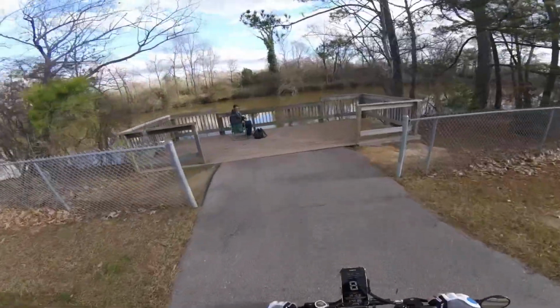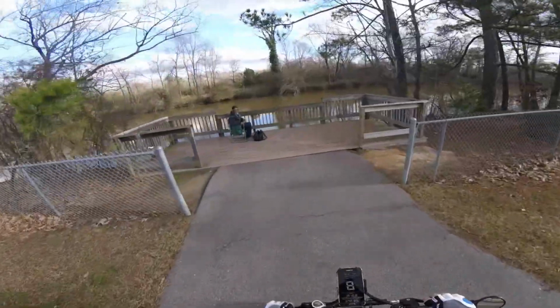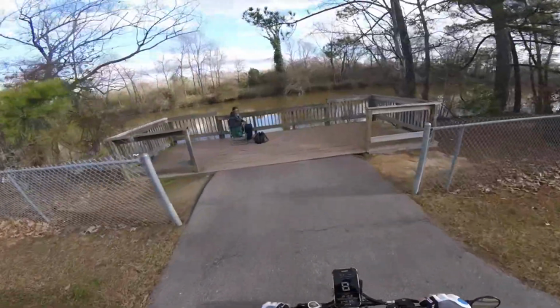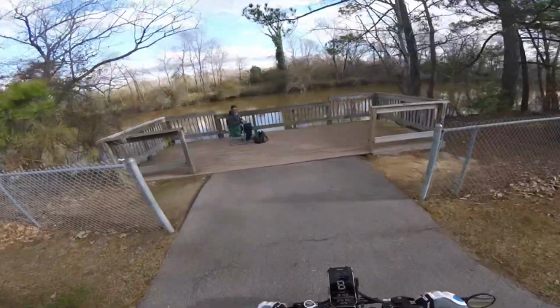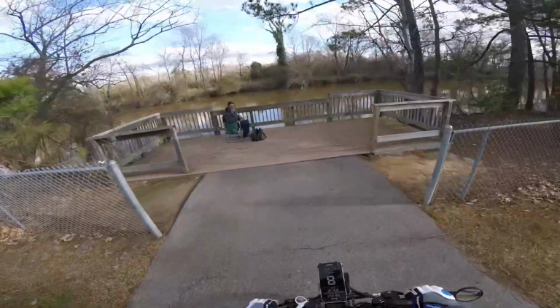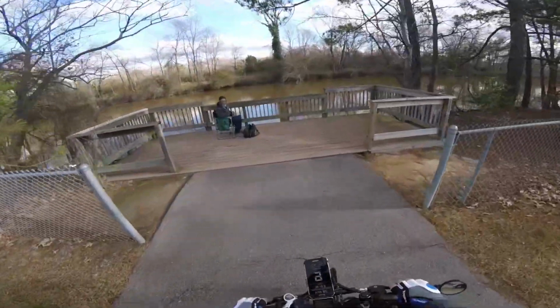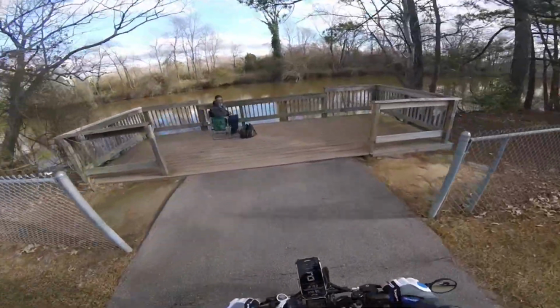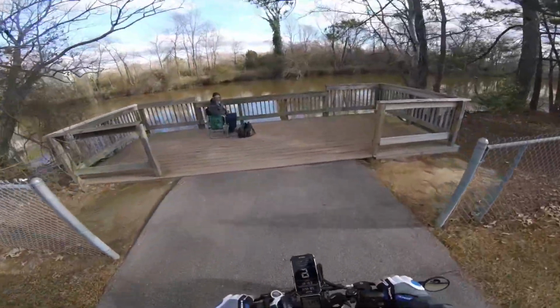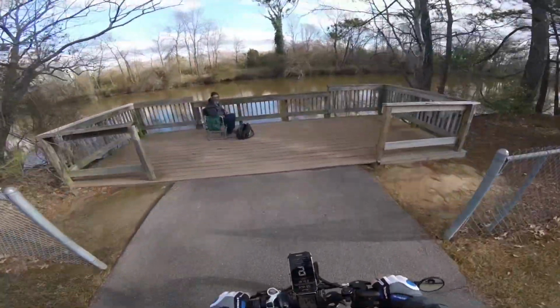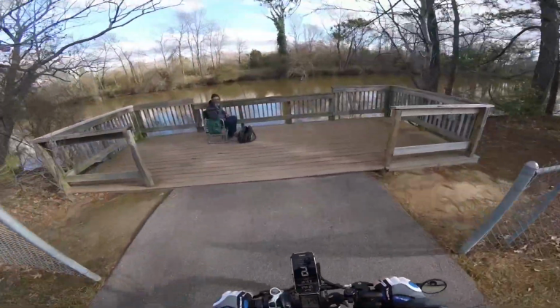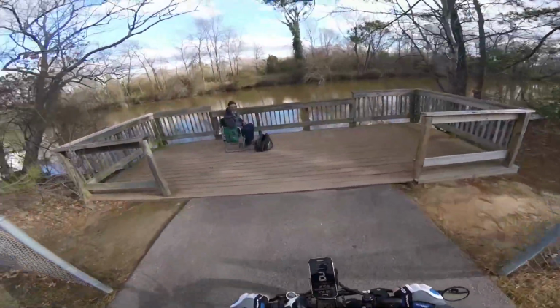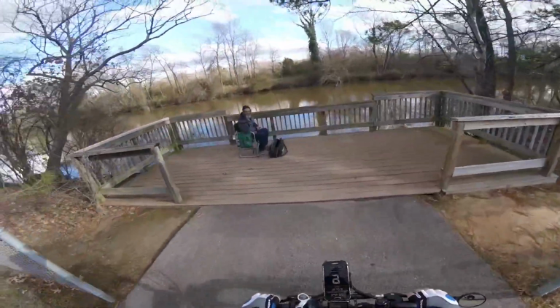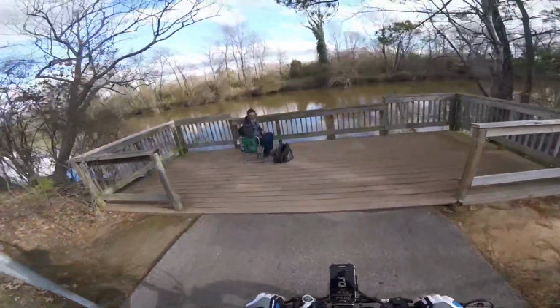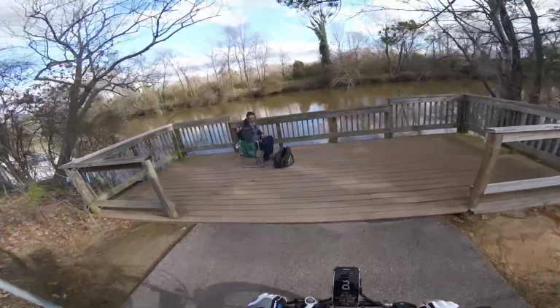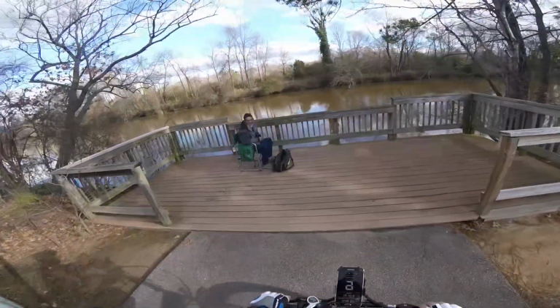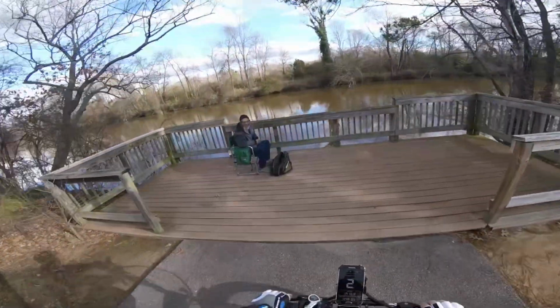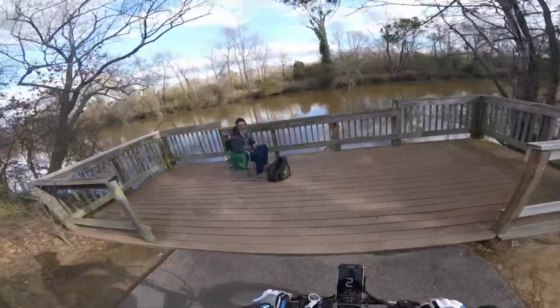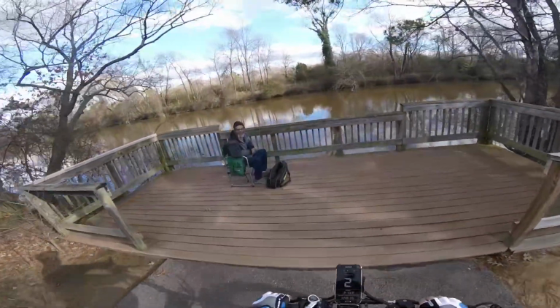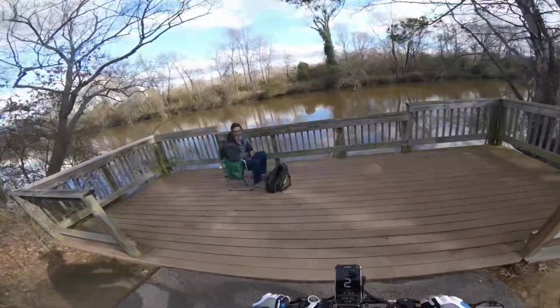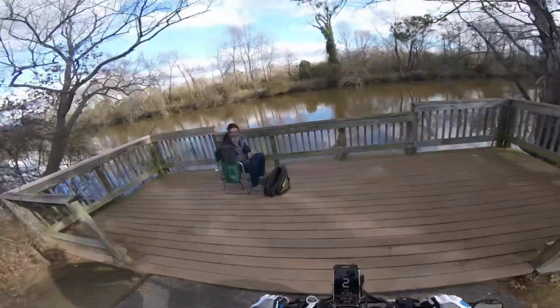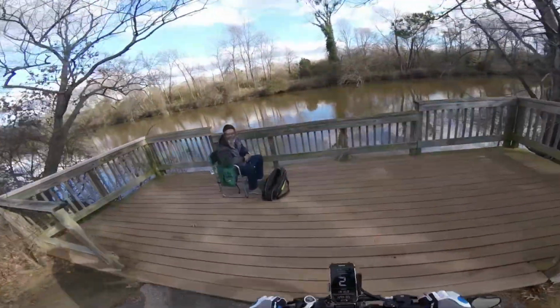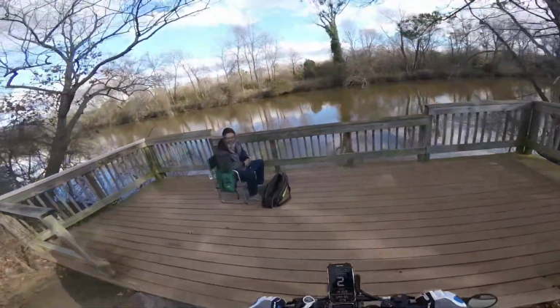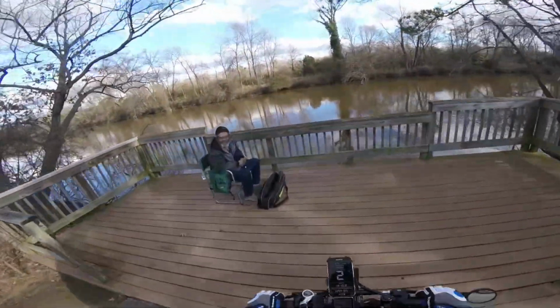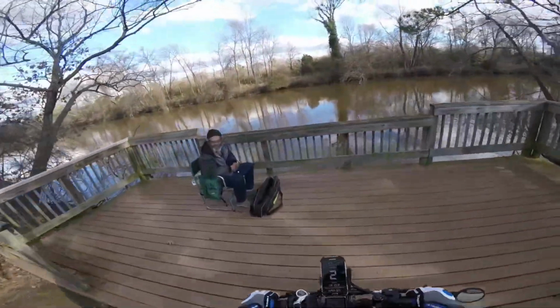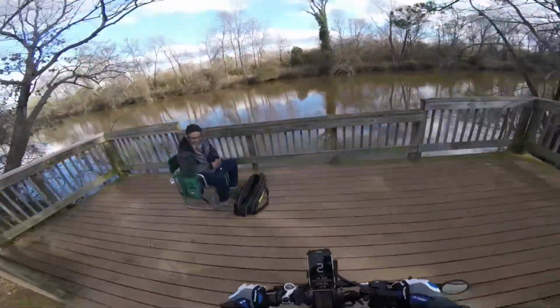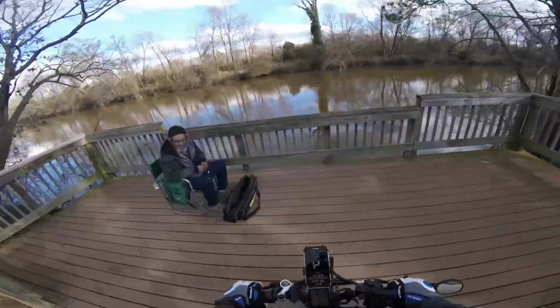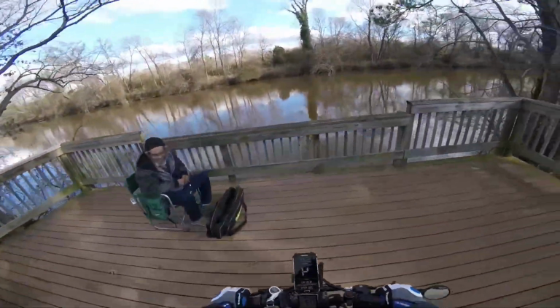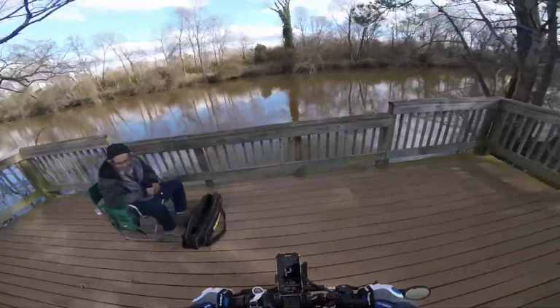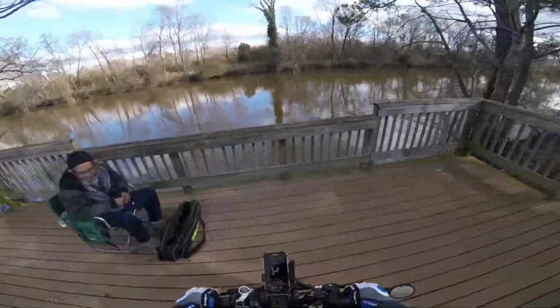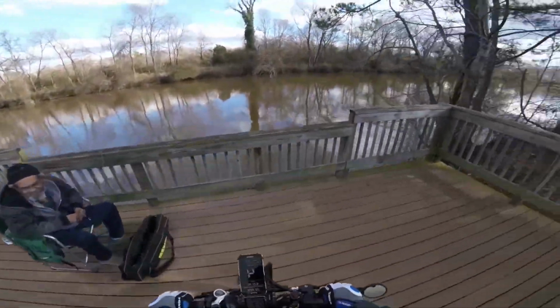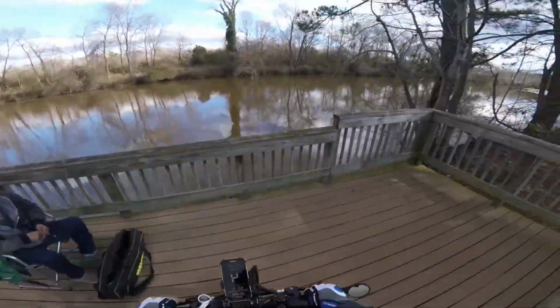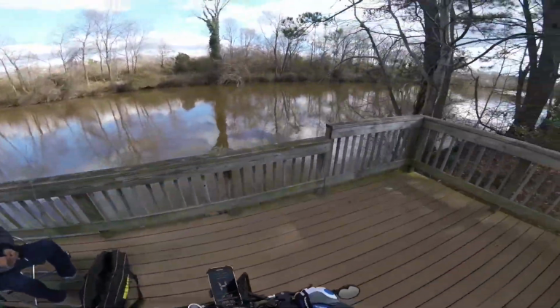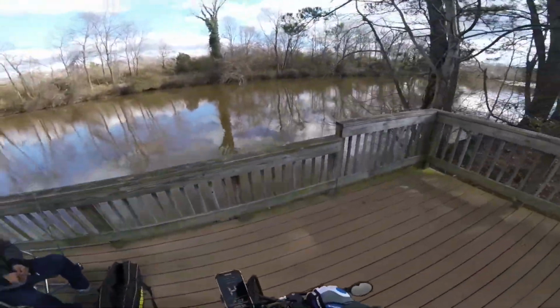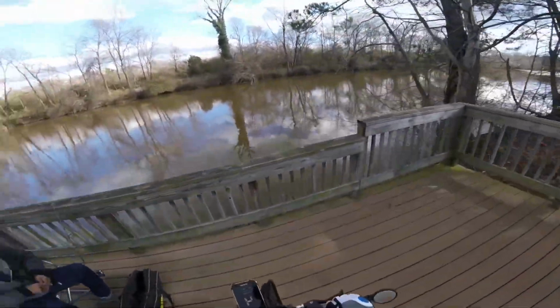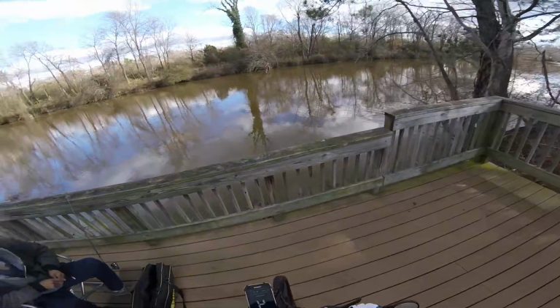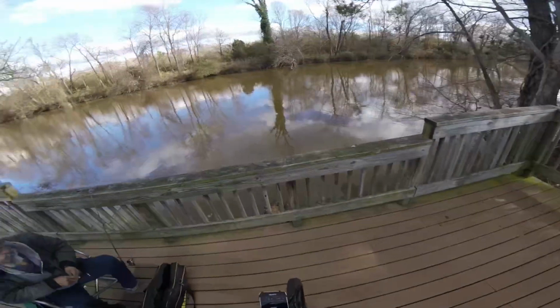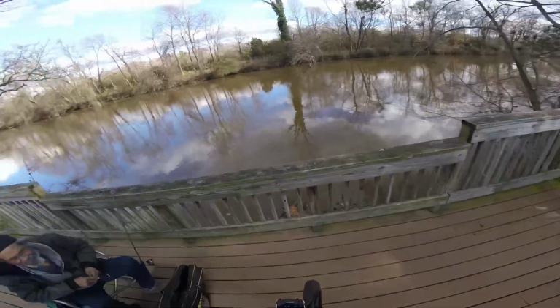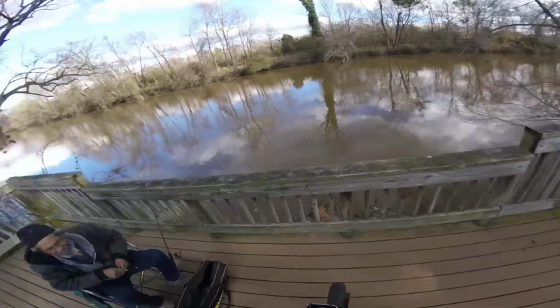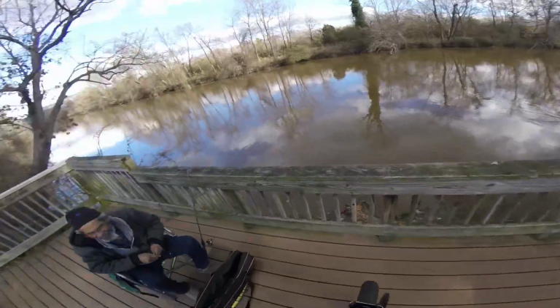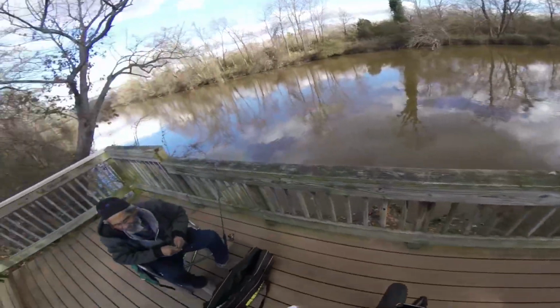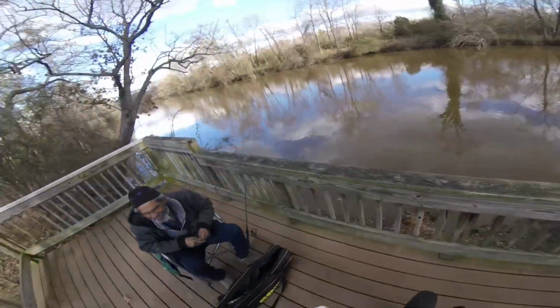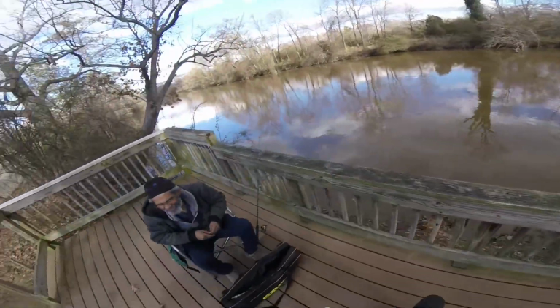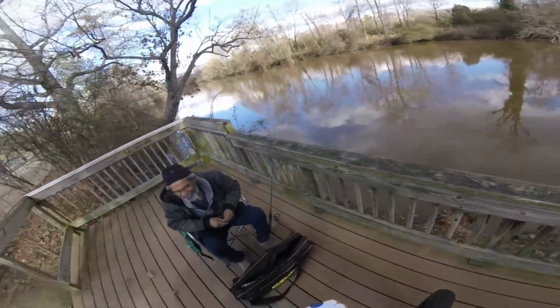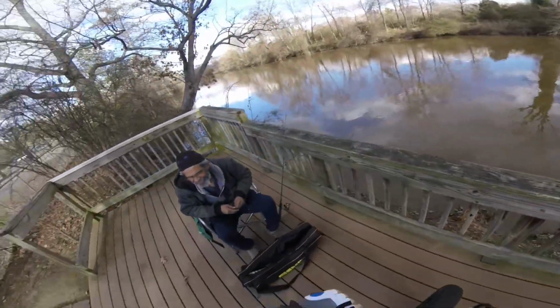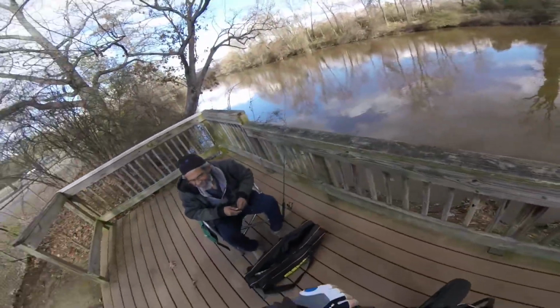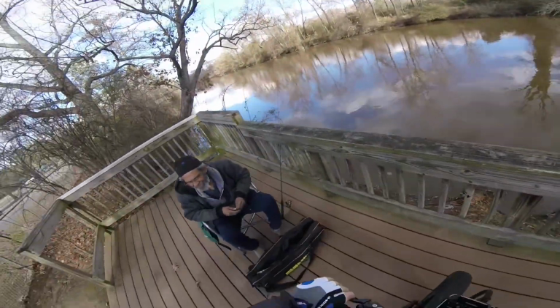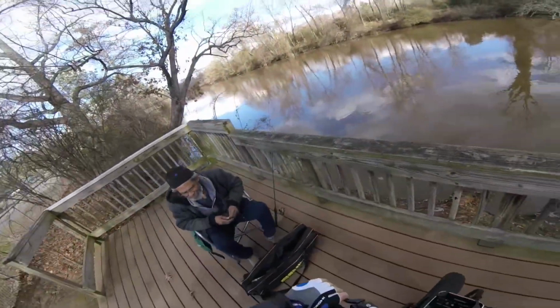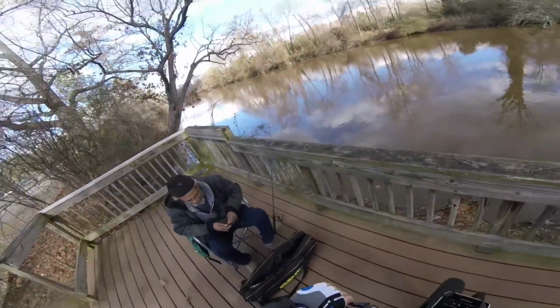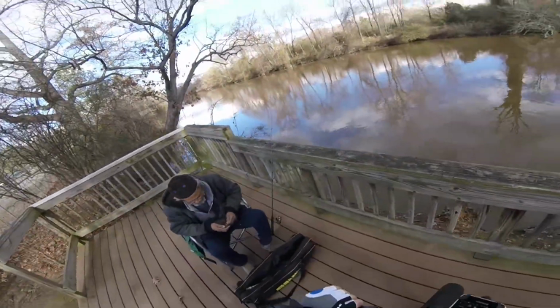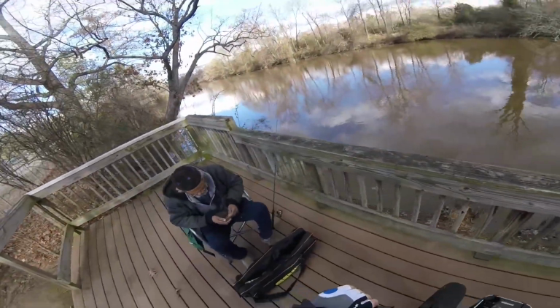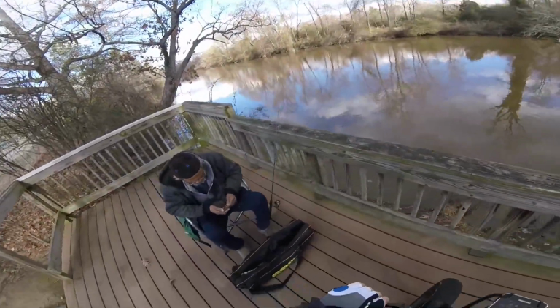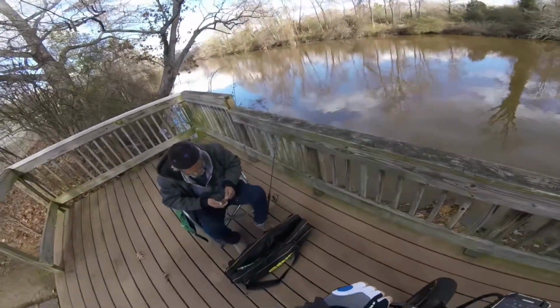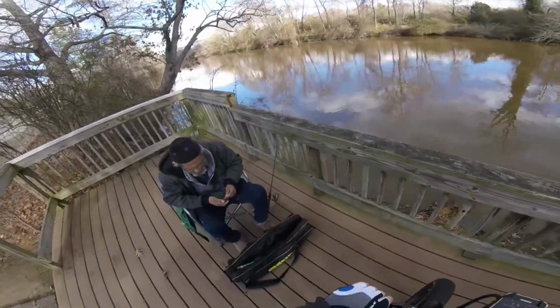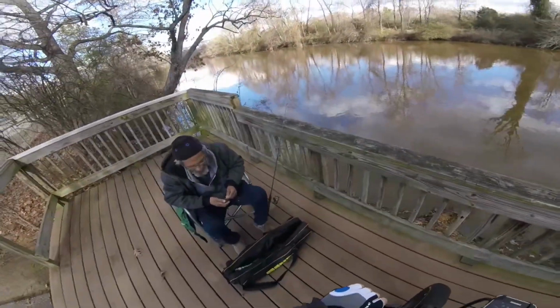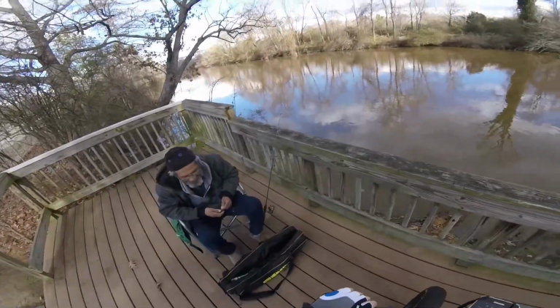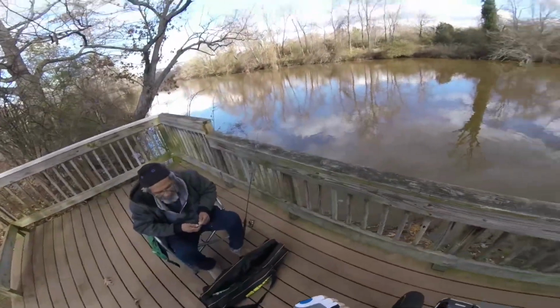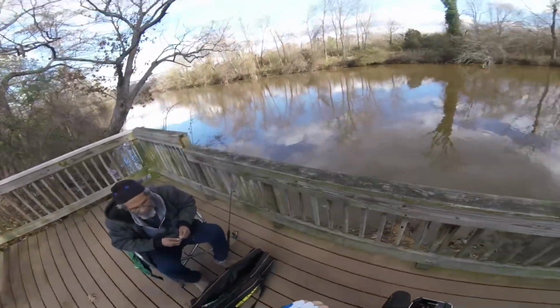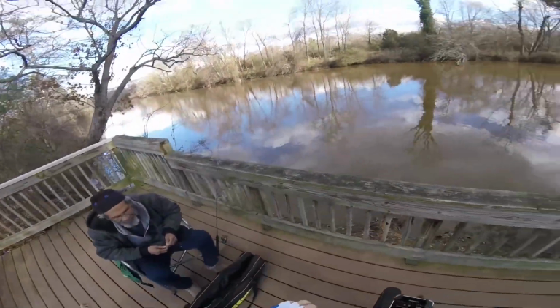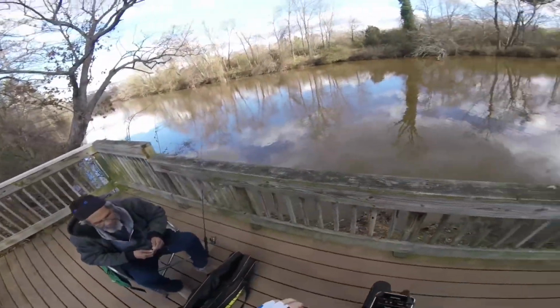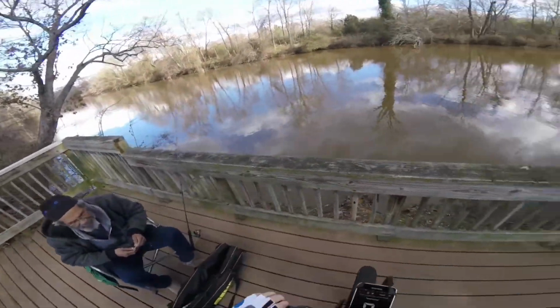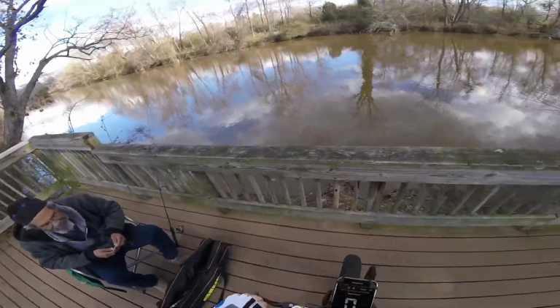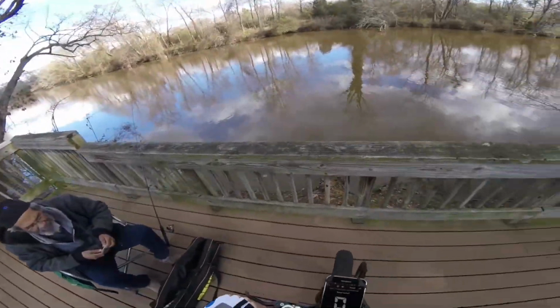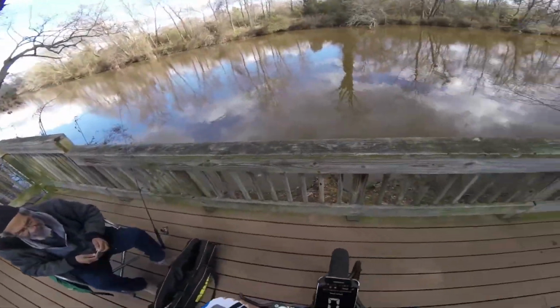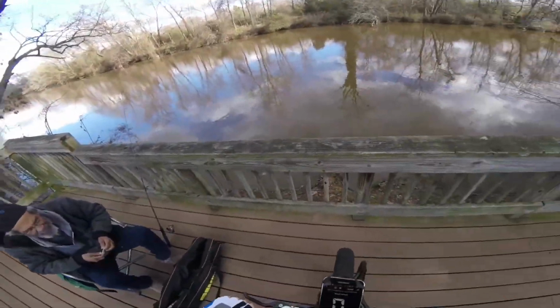How are you doing? Good, doing good. Catching any fish? I just got here. Just got here. Okay.